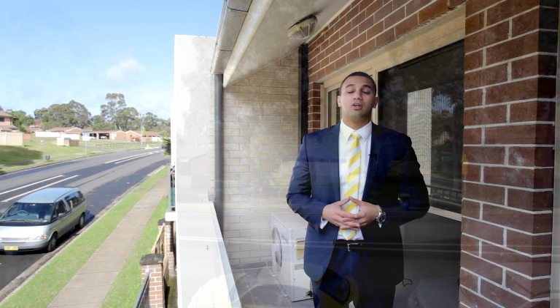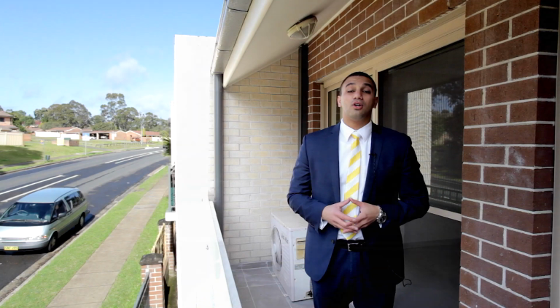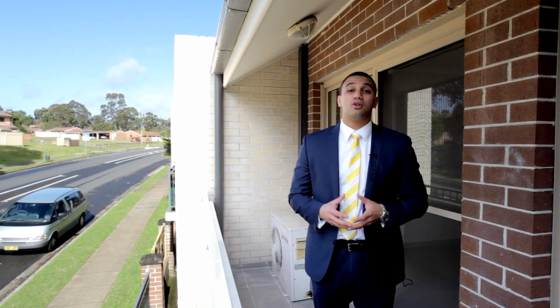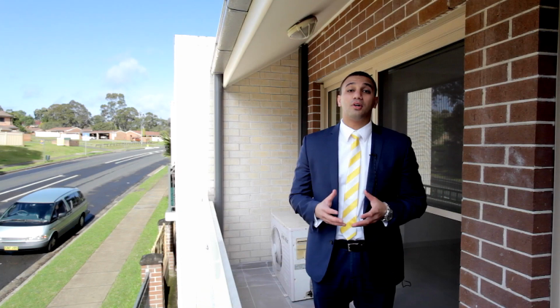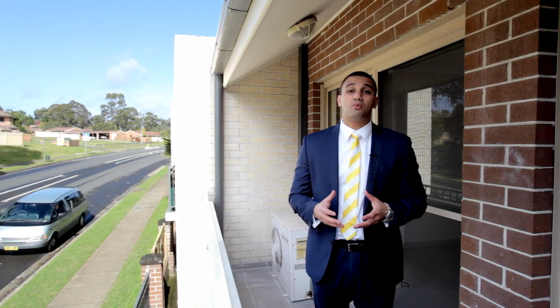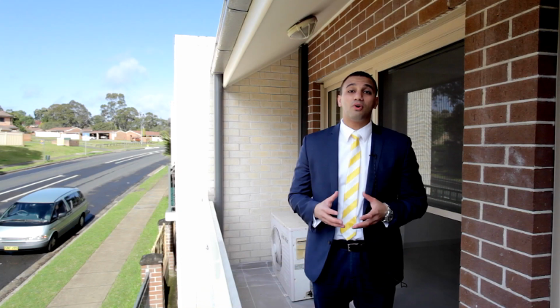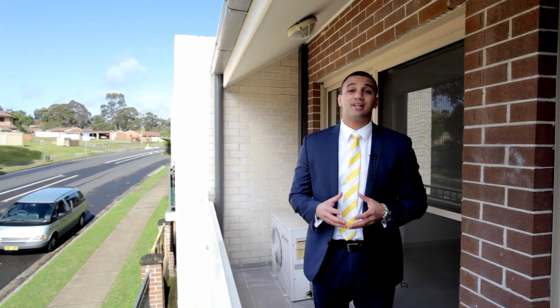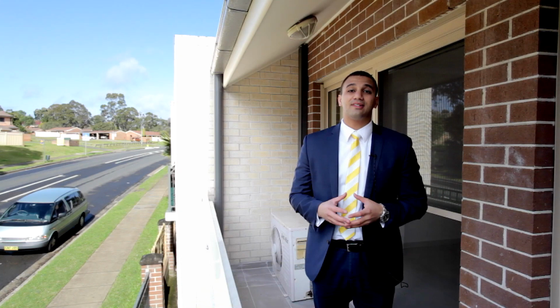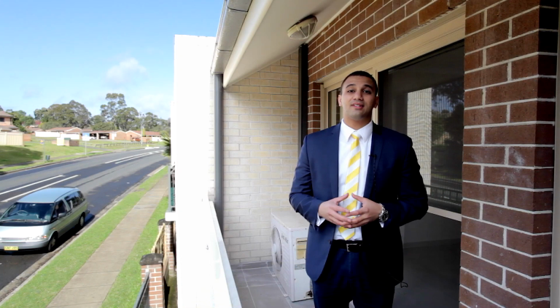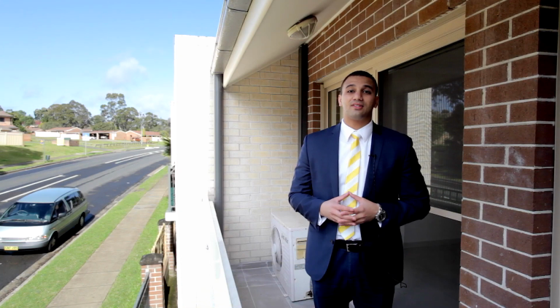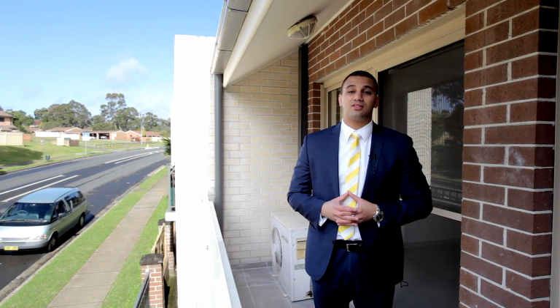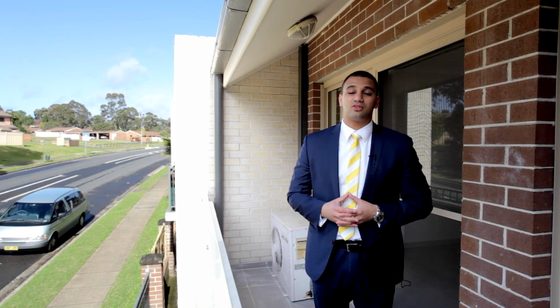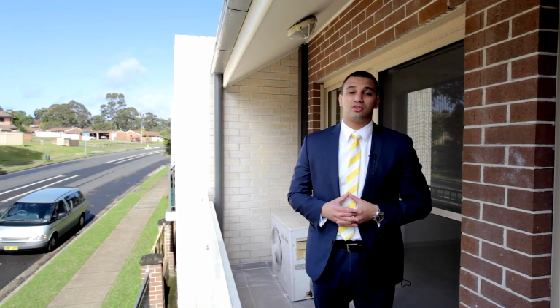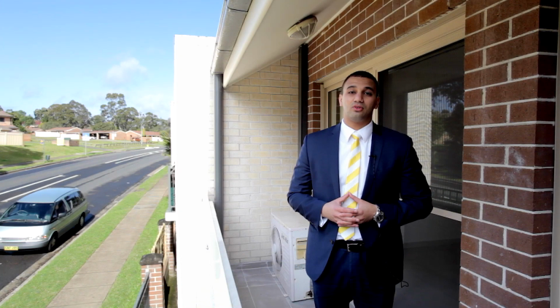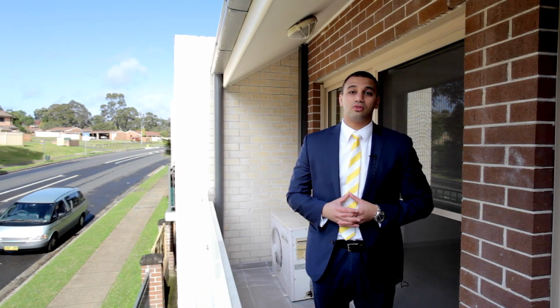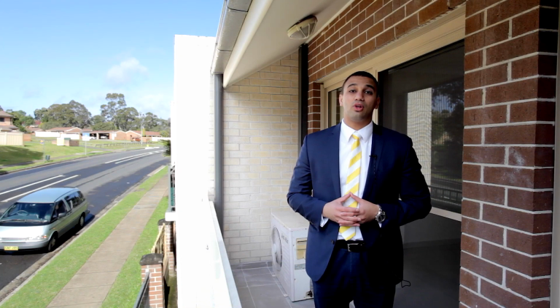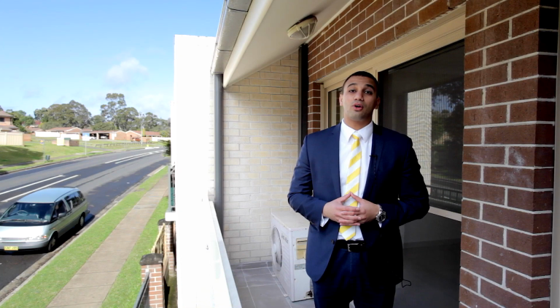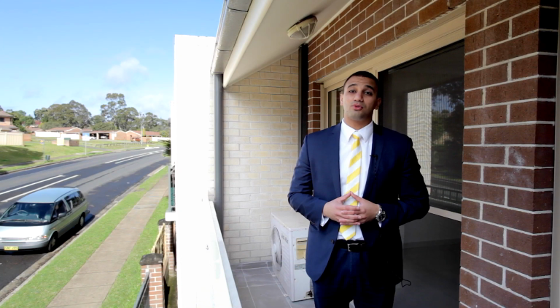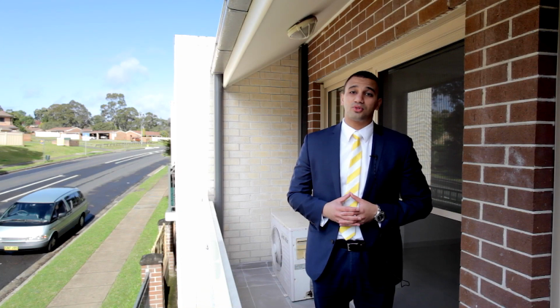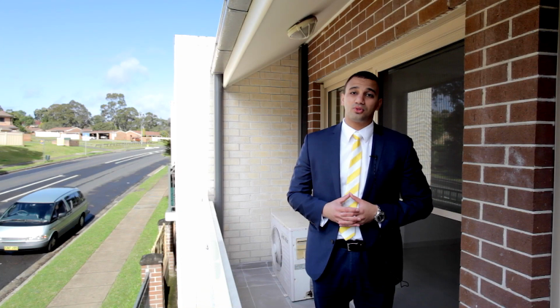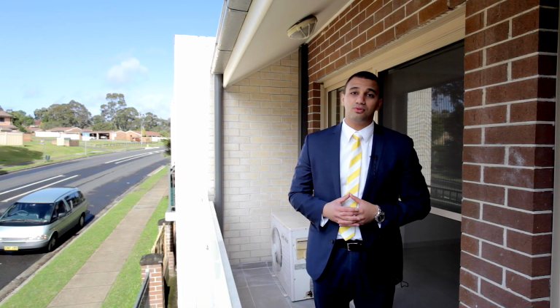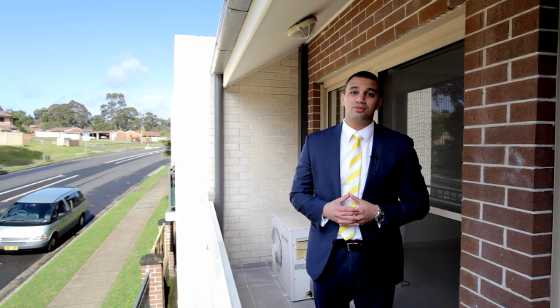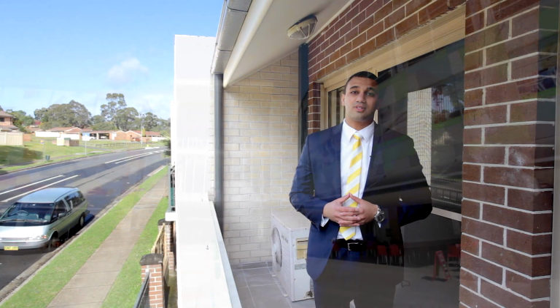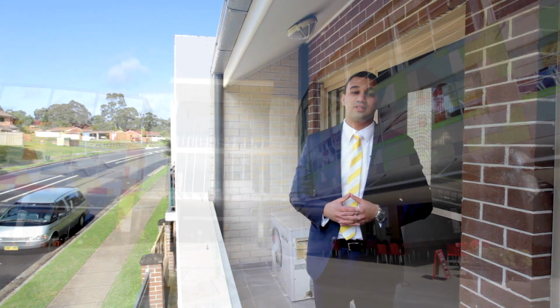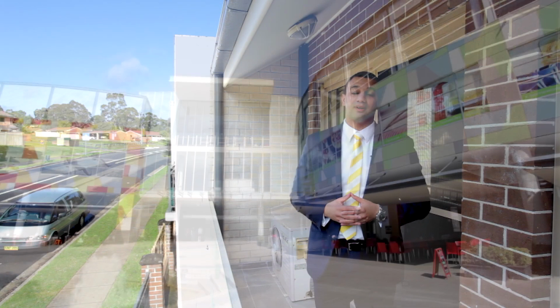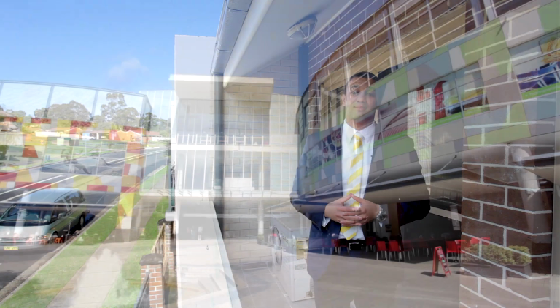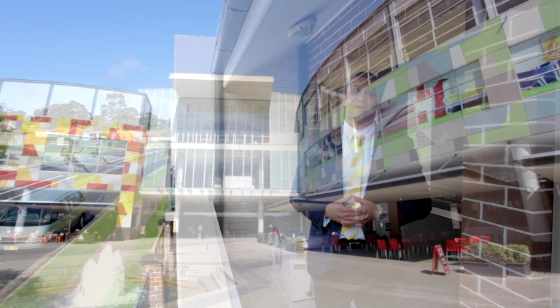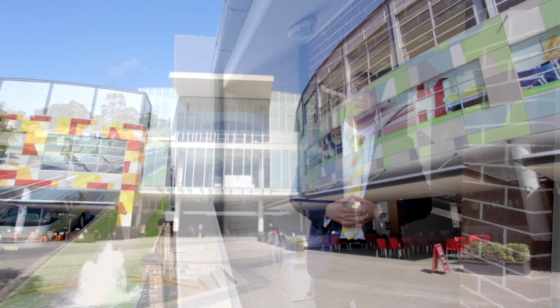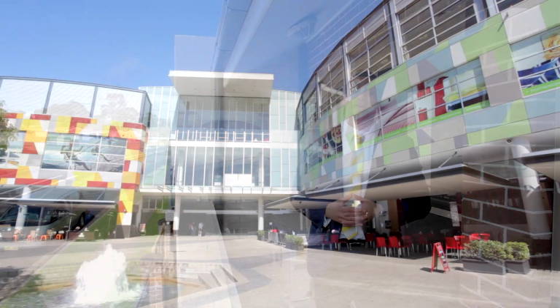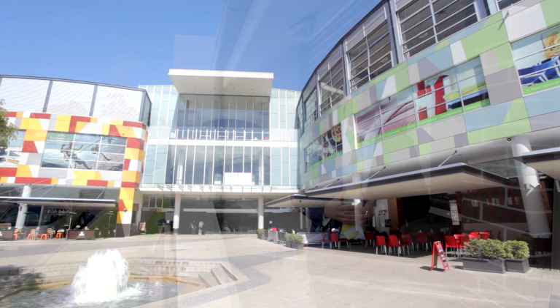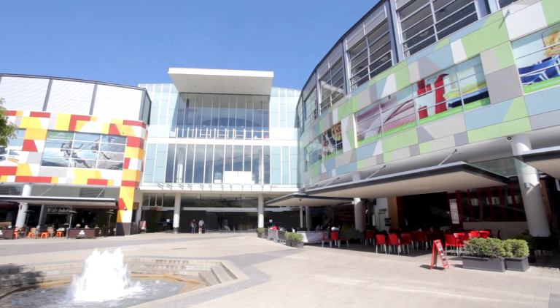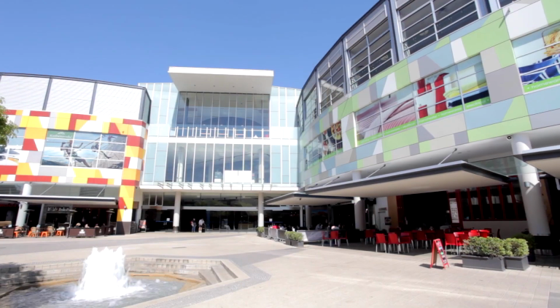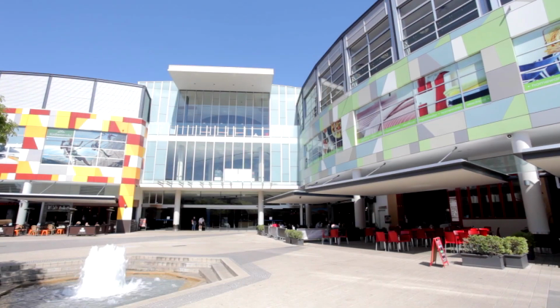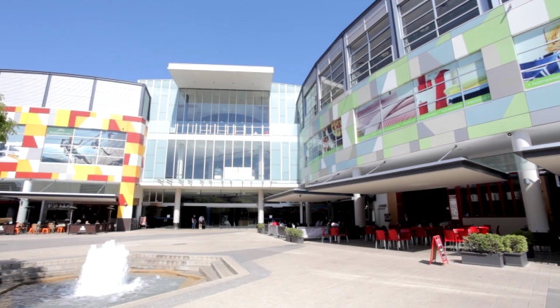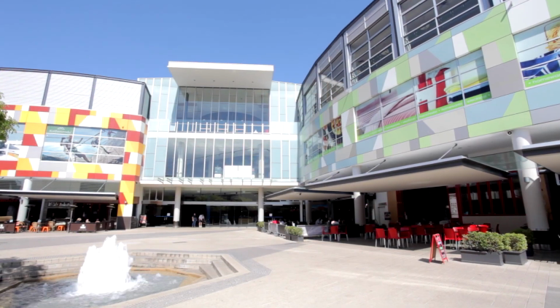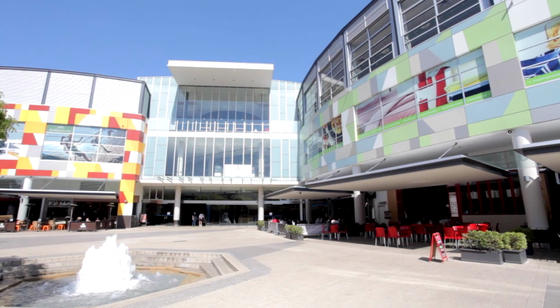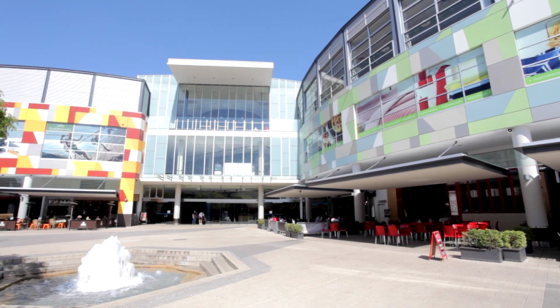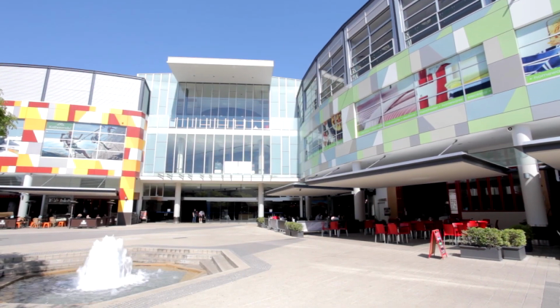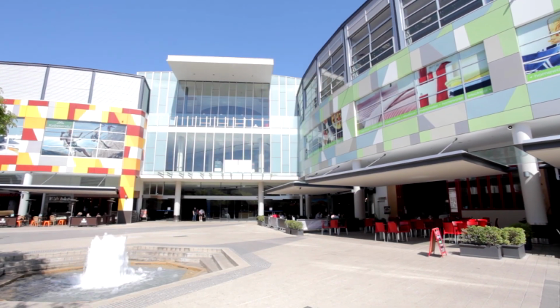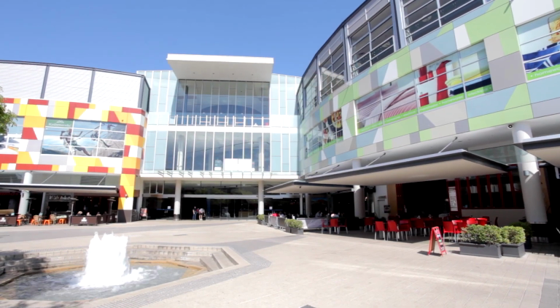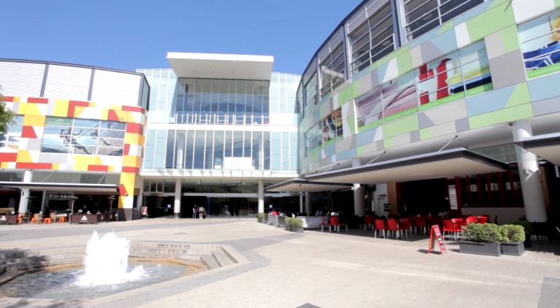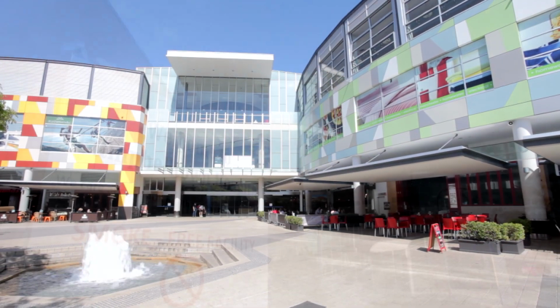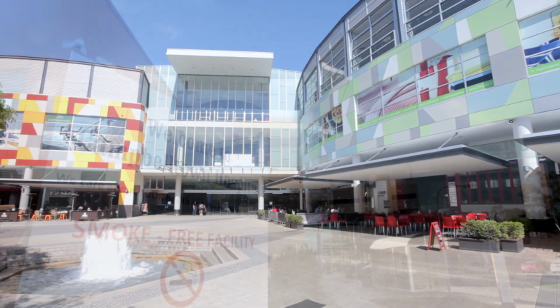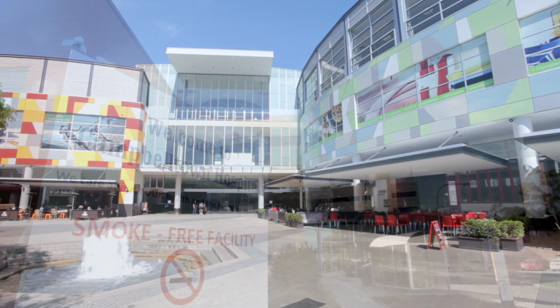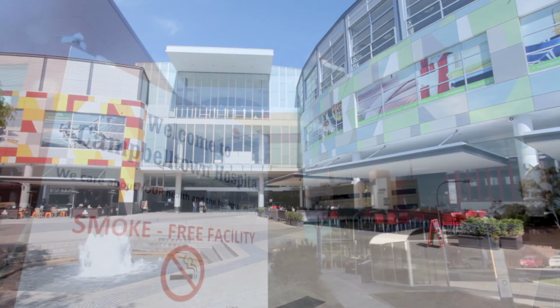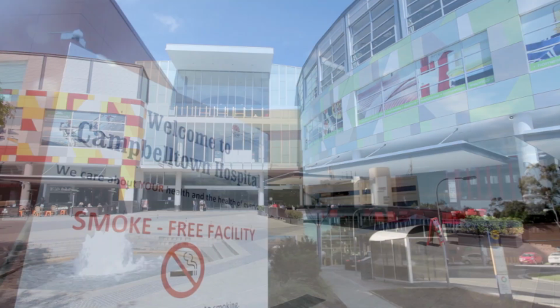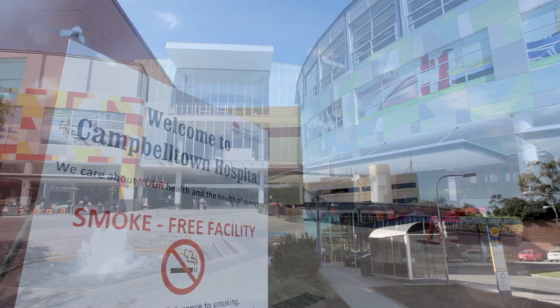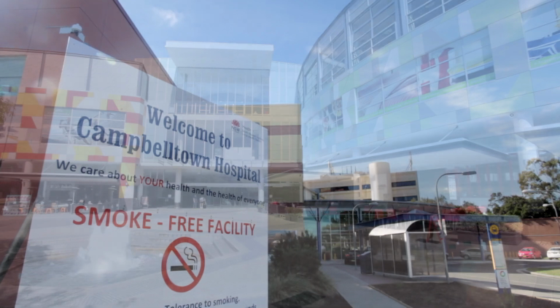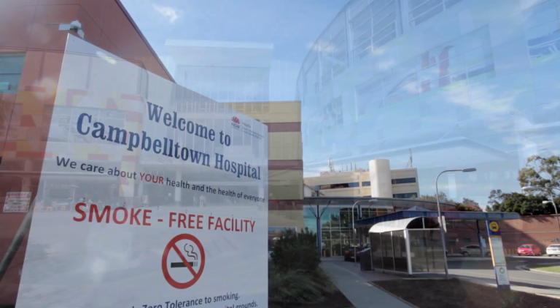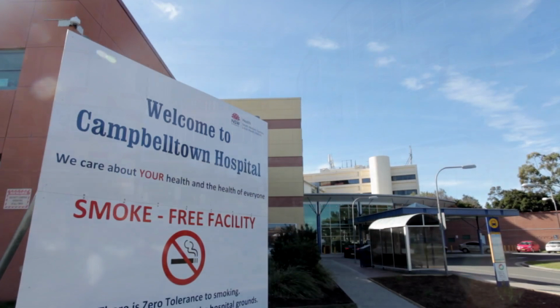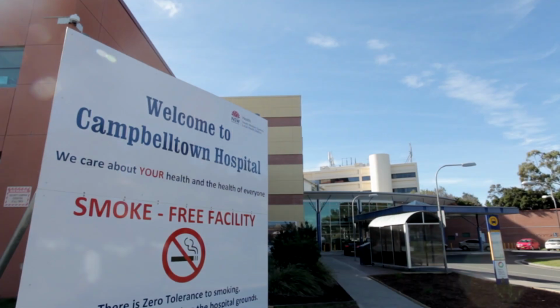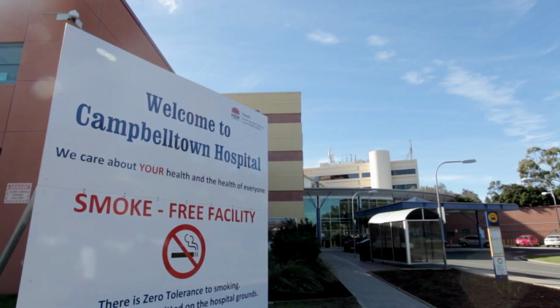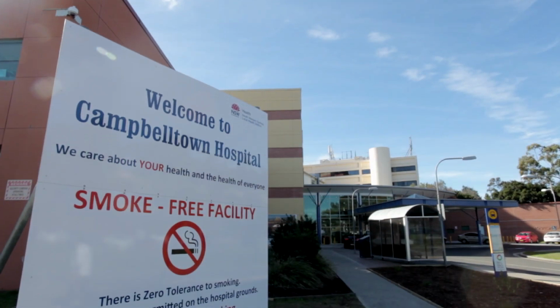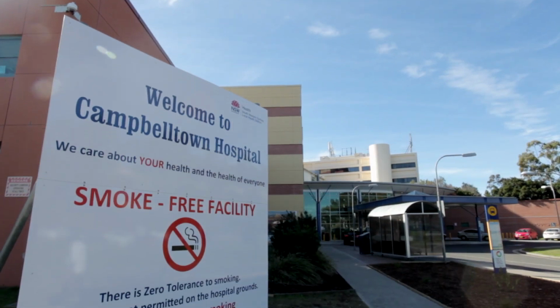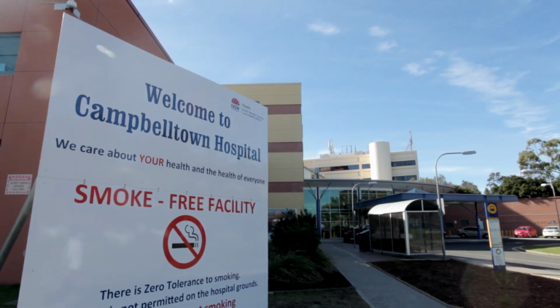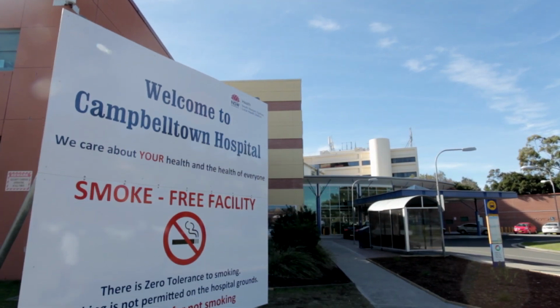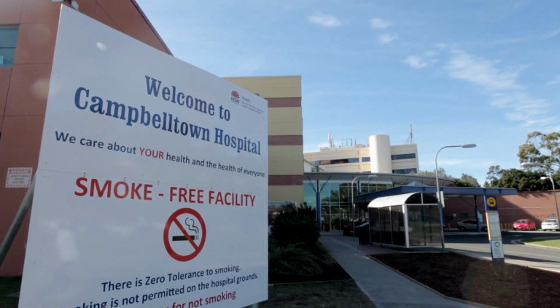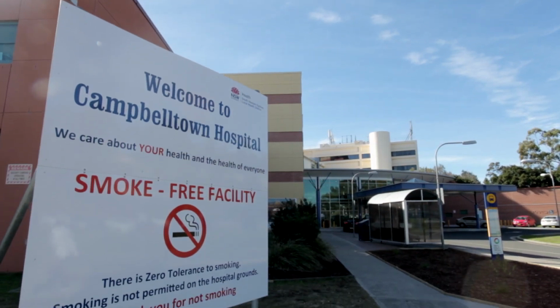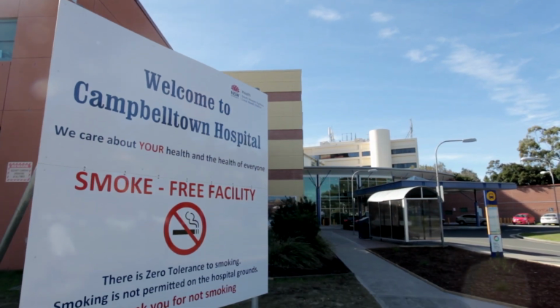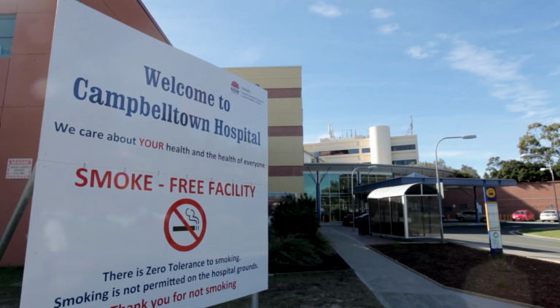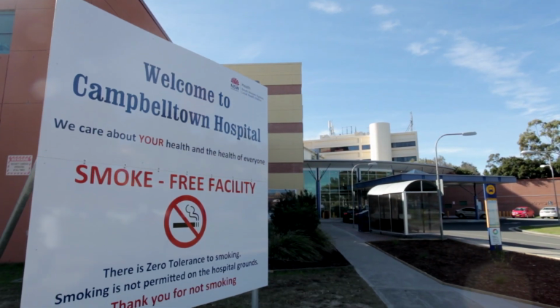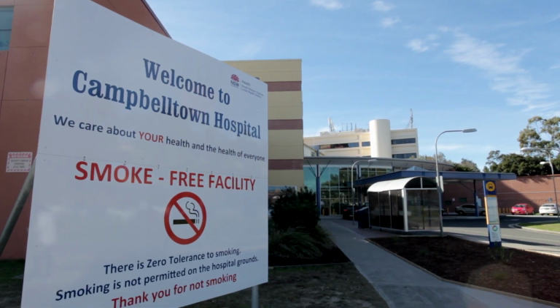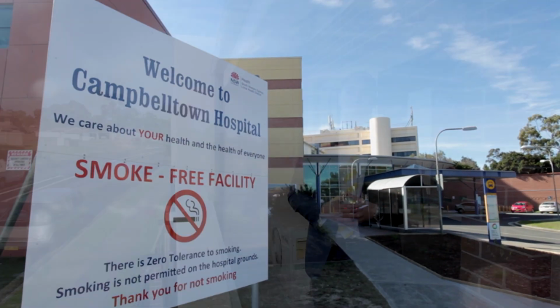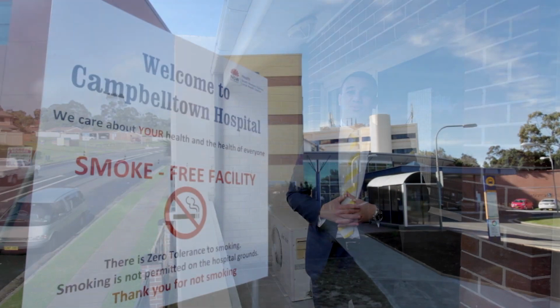You're in walking distance to local schools, MacArthur Square Shopping Centre, train station and Campbelltown Hospital.